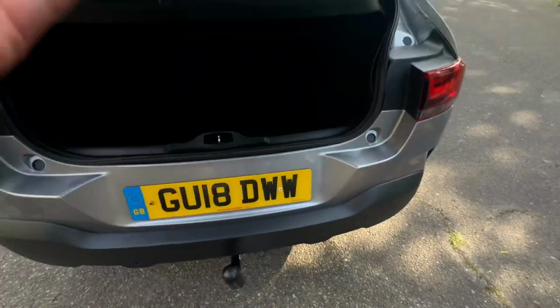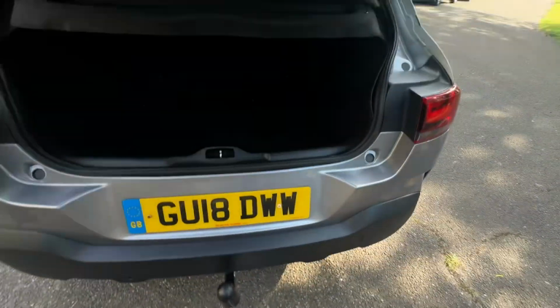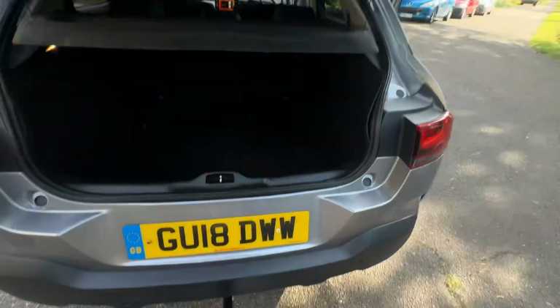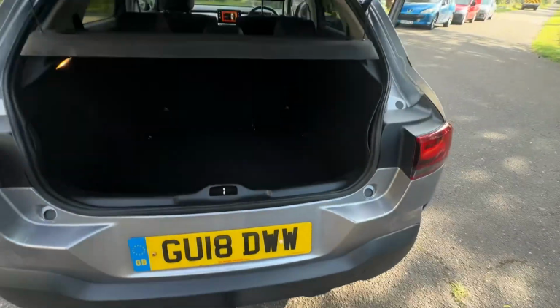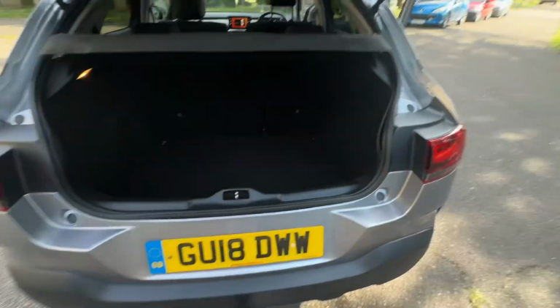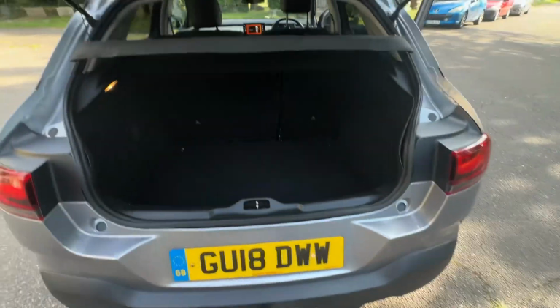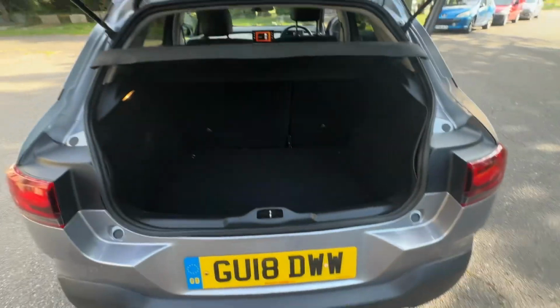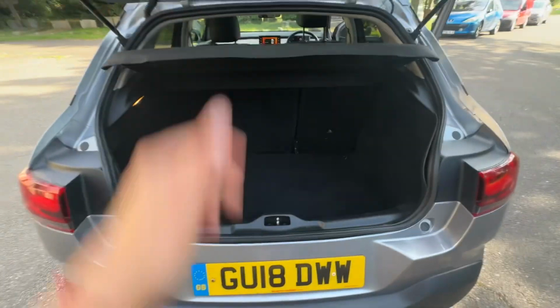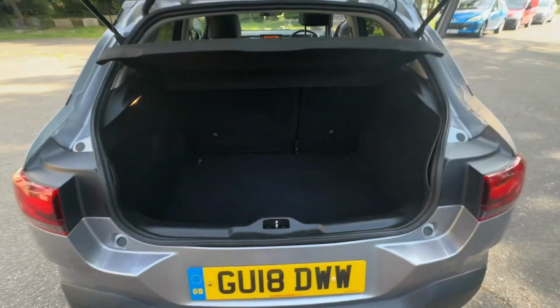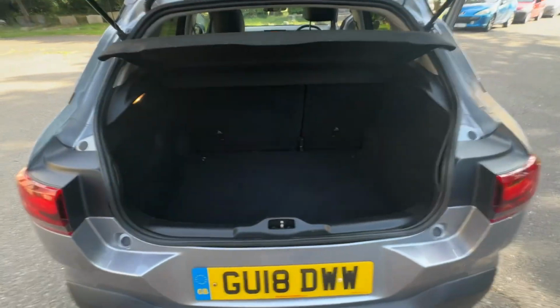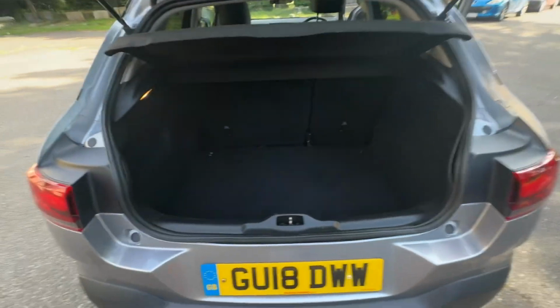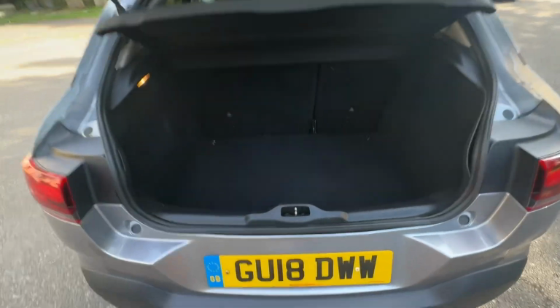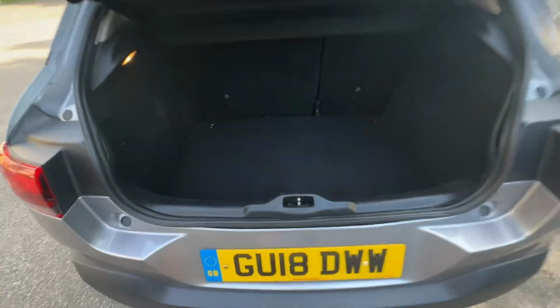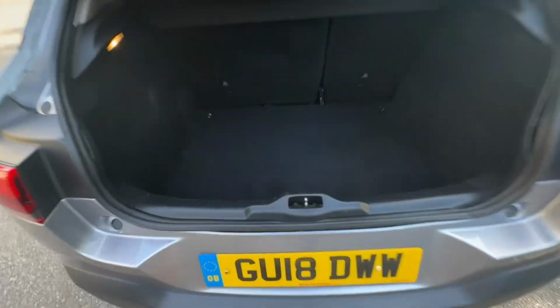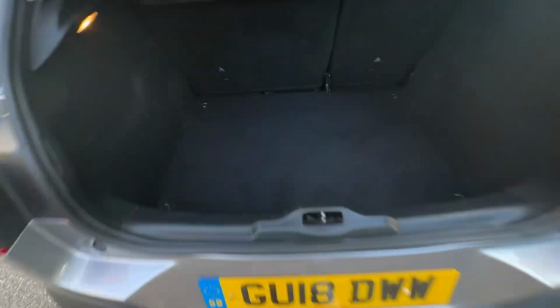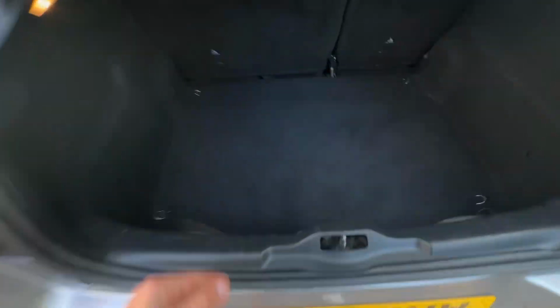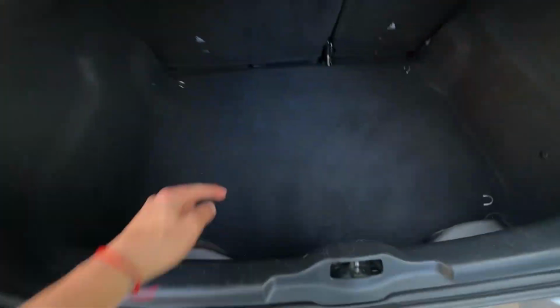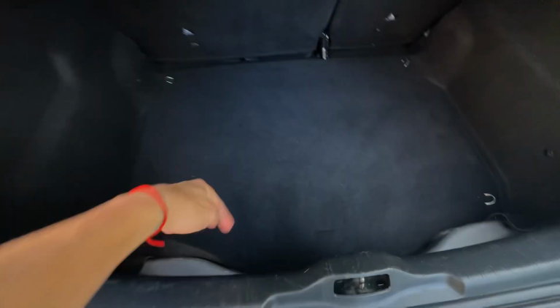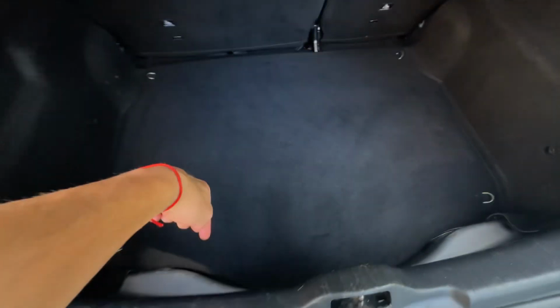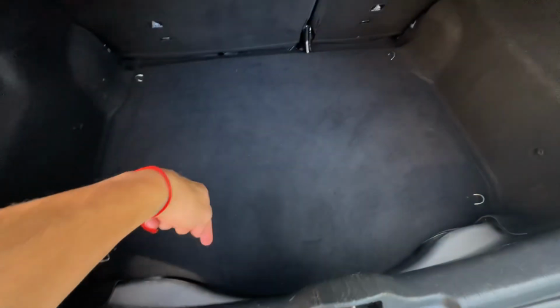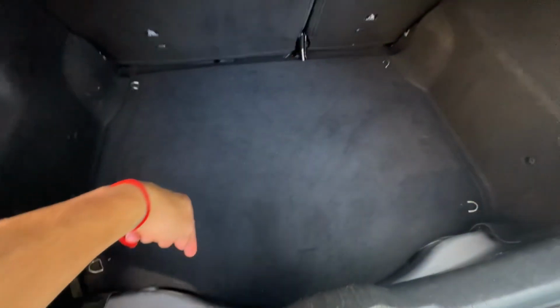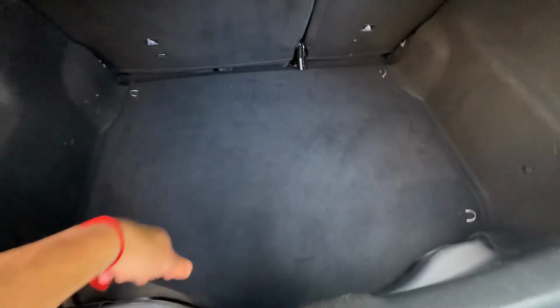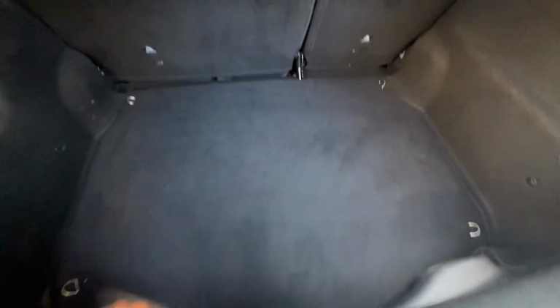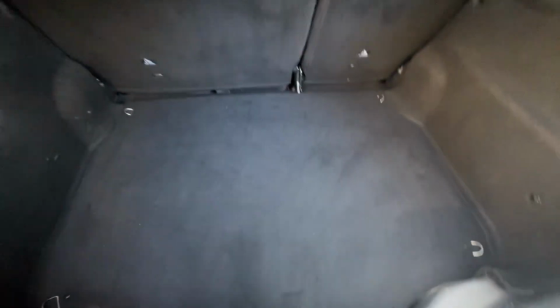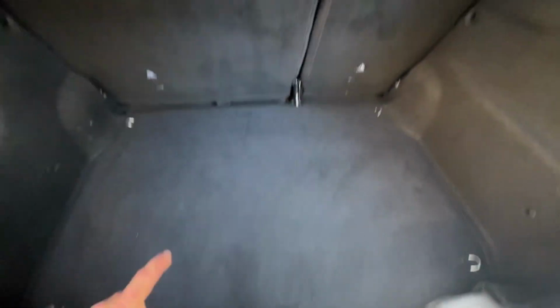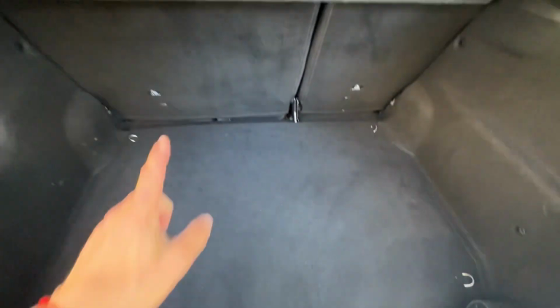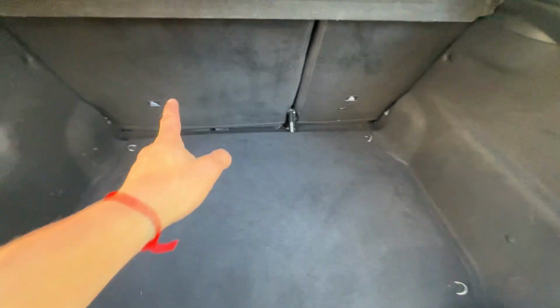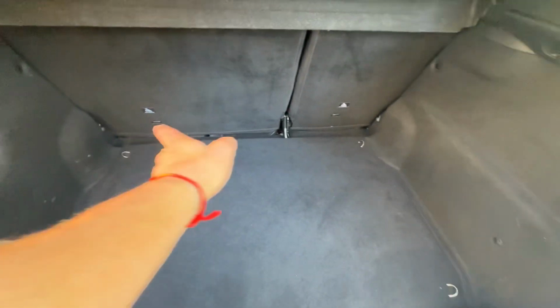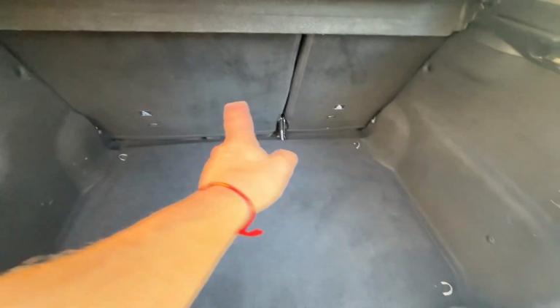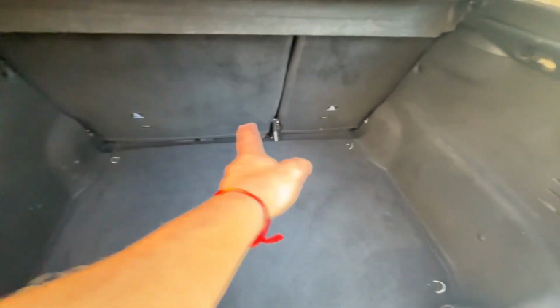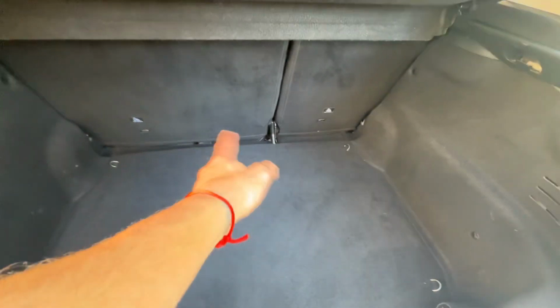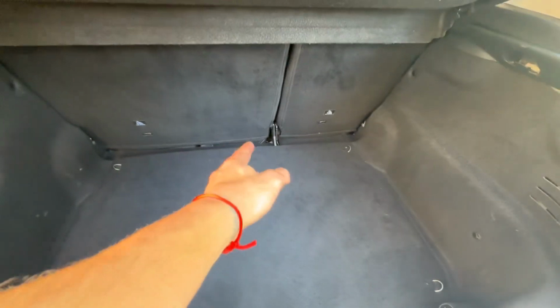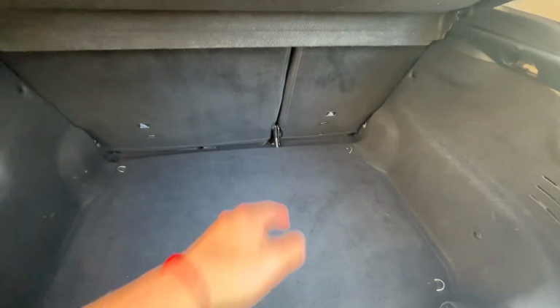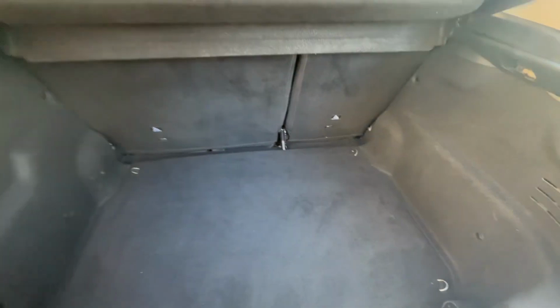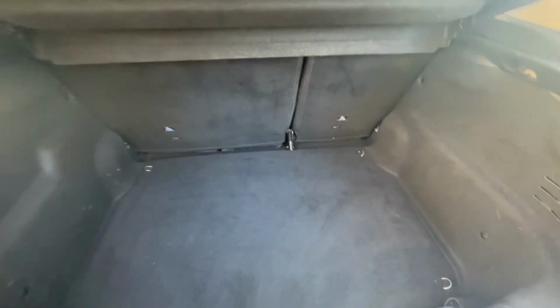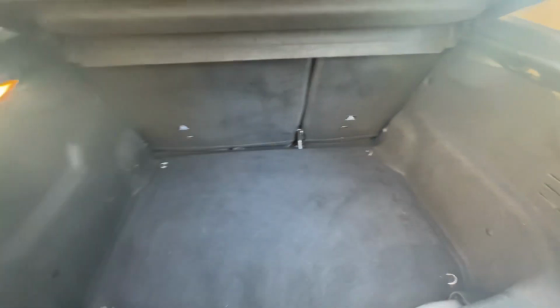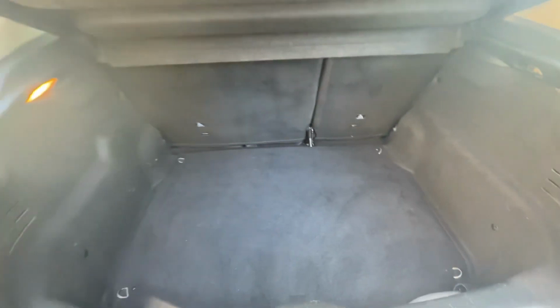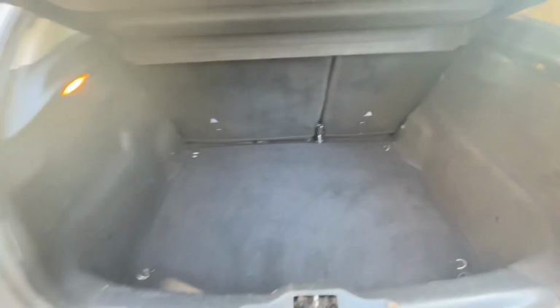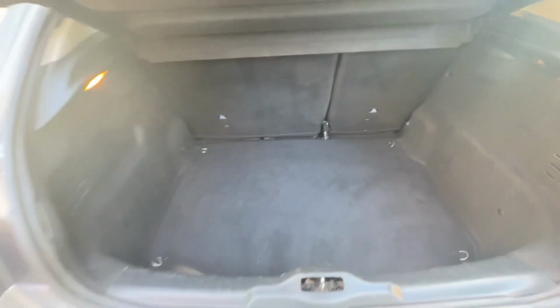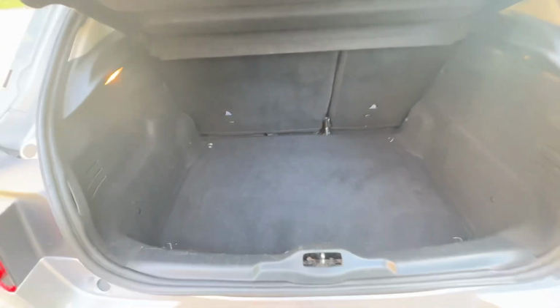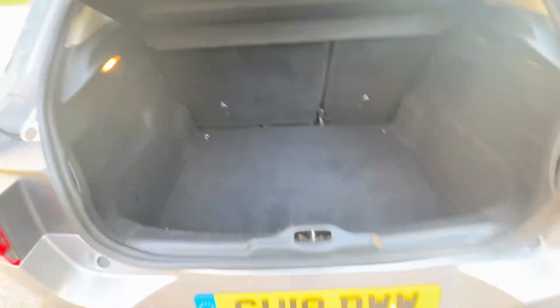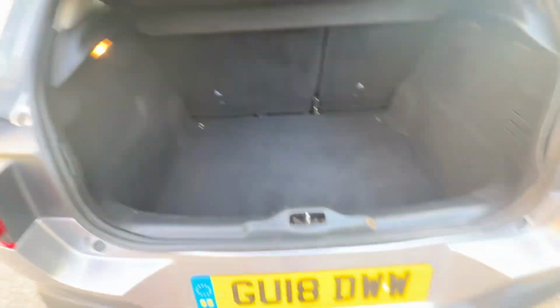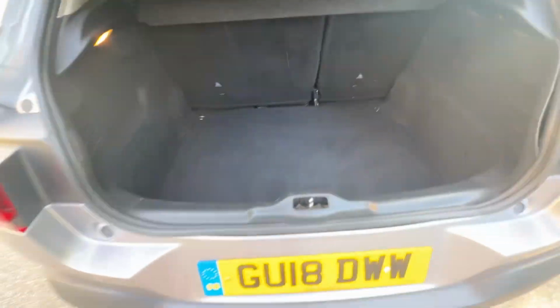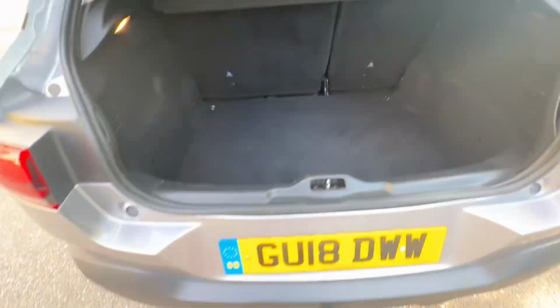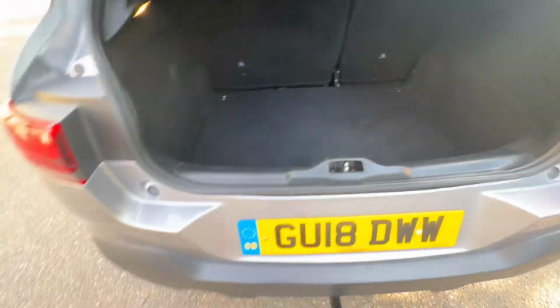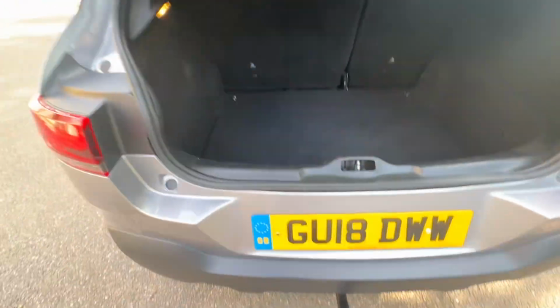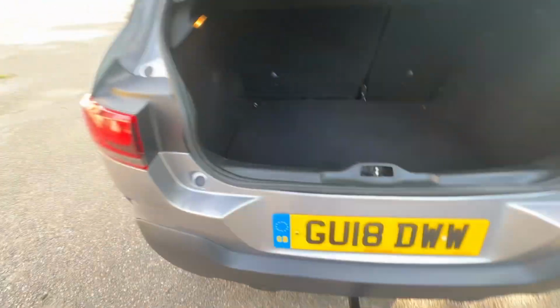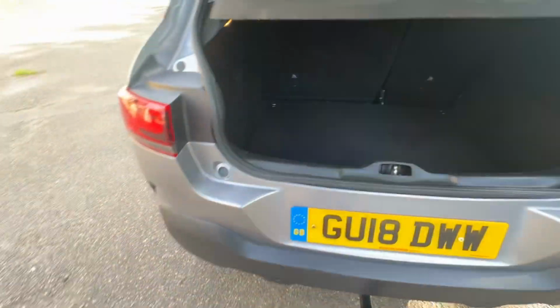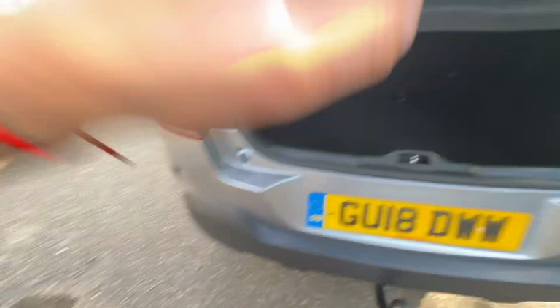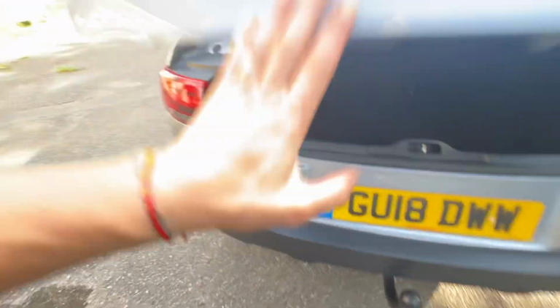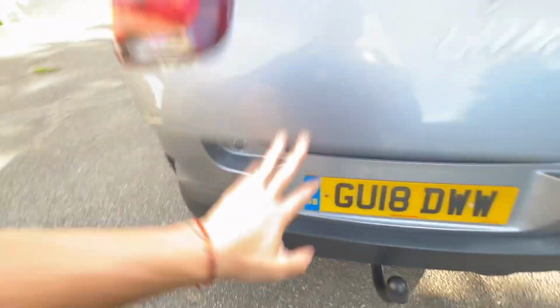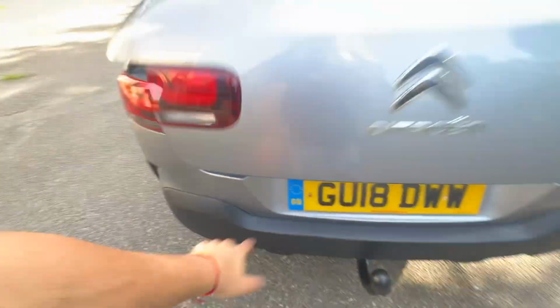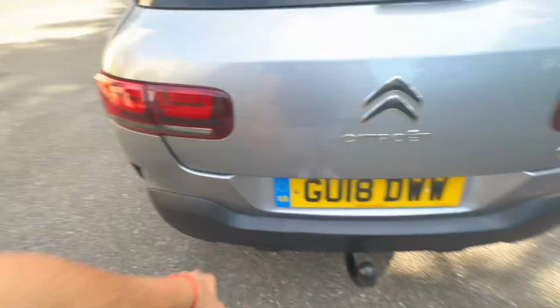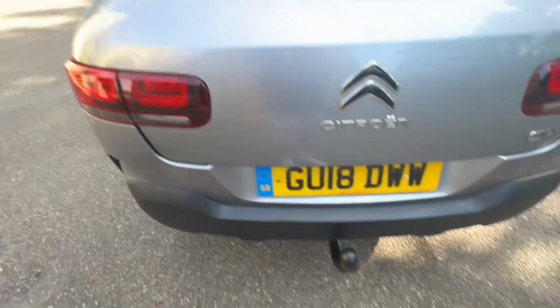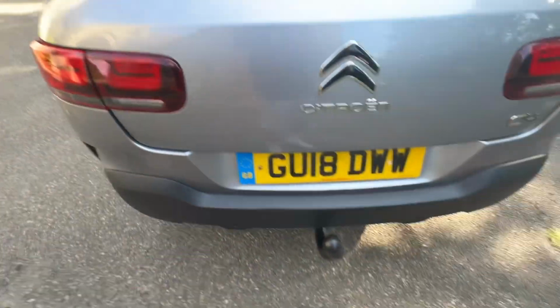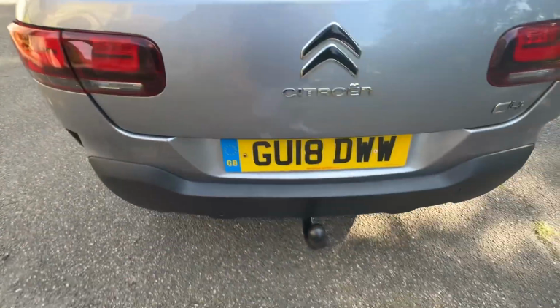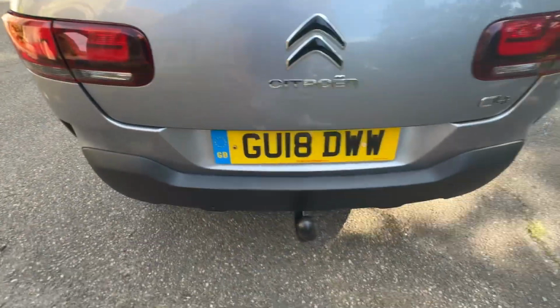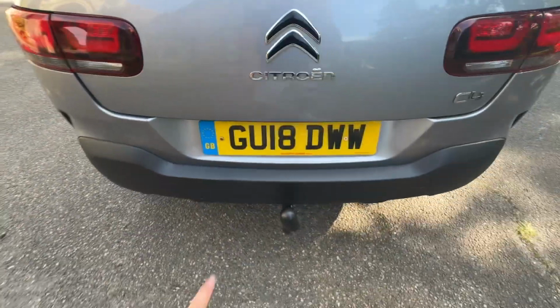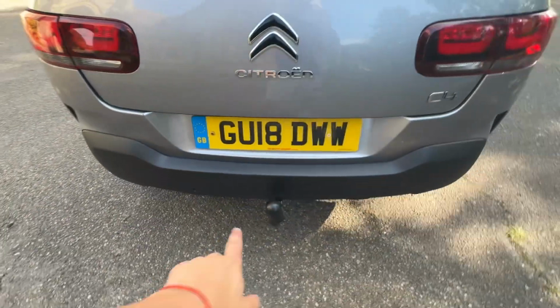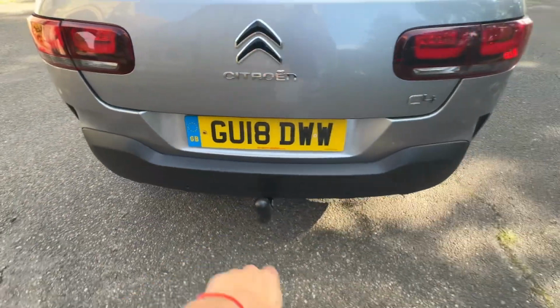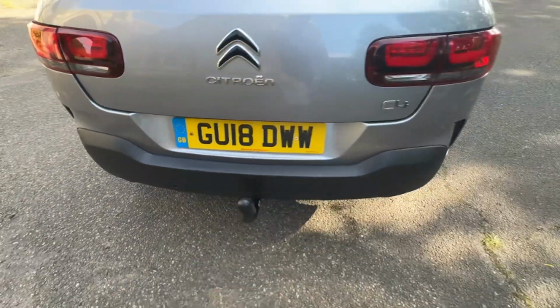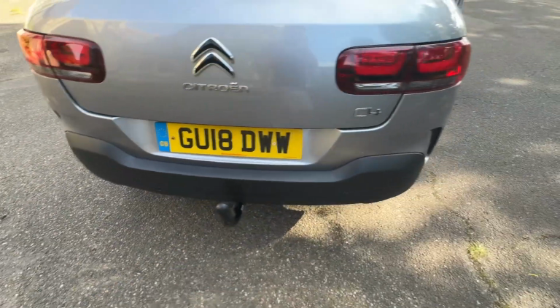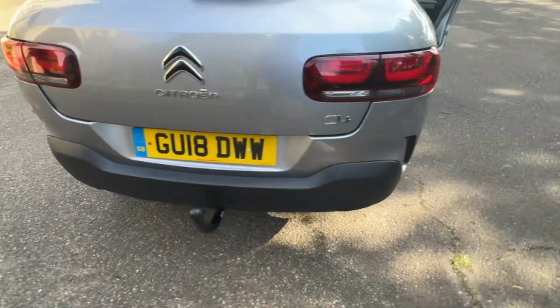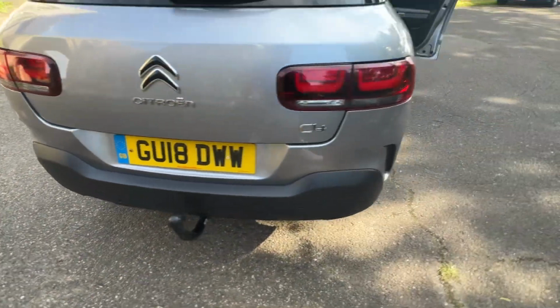Decent boot space, parcel shelf, and all the bells and whistles underneath. As I say, 60/40 splits if you need a little bit more room, and a tow bar to go with it.